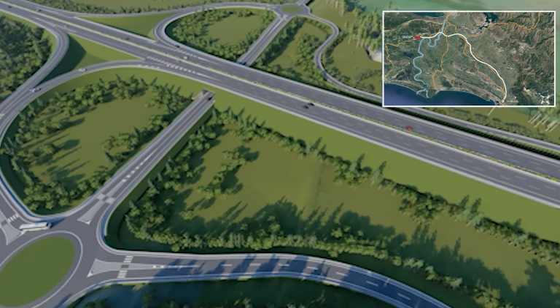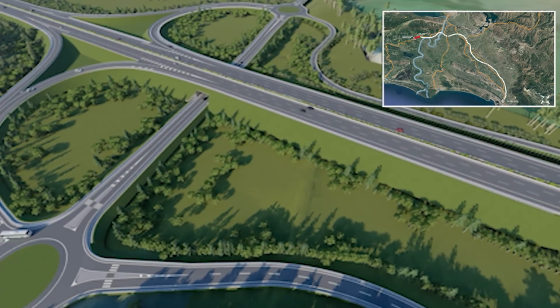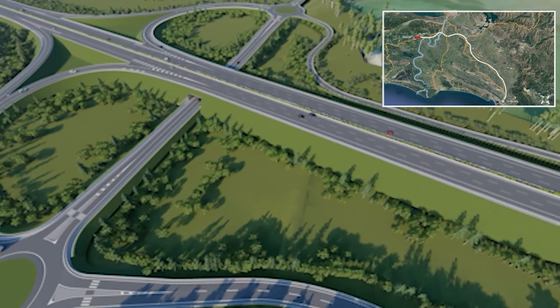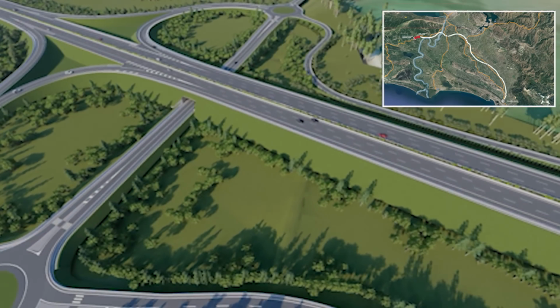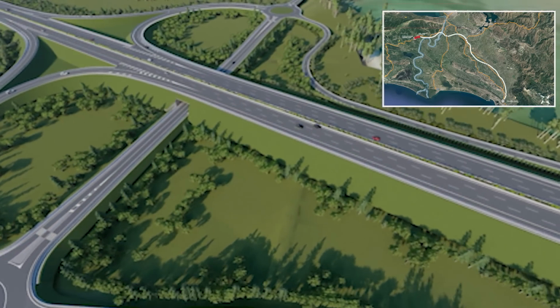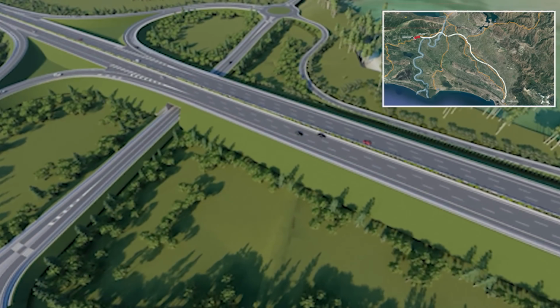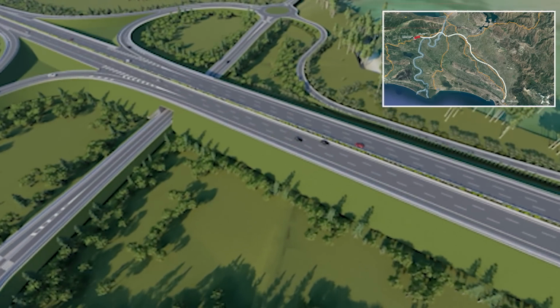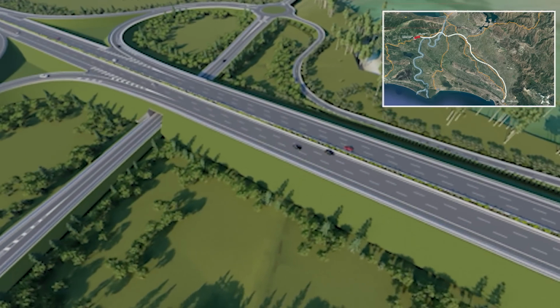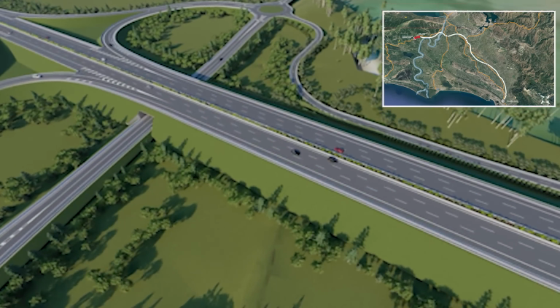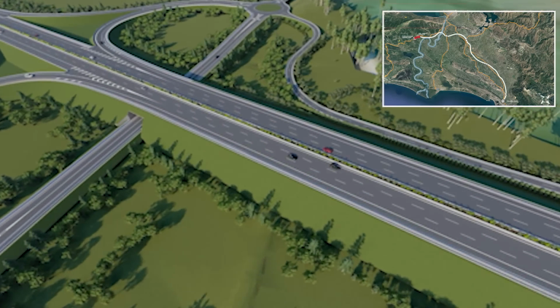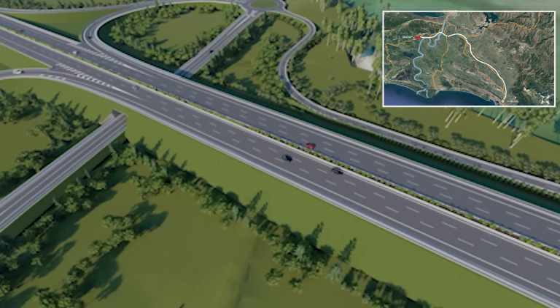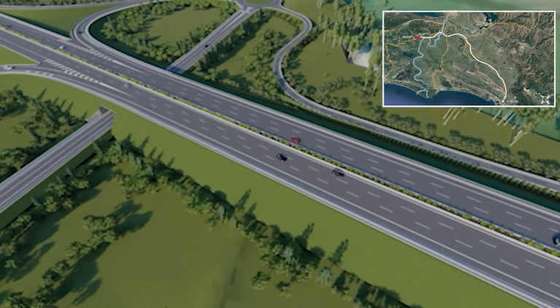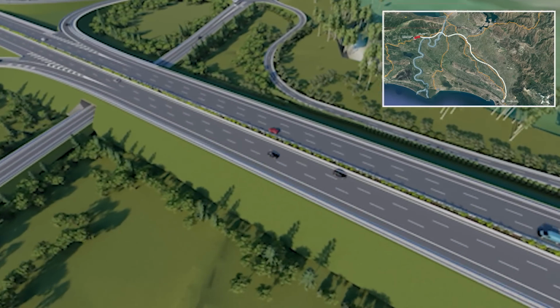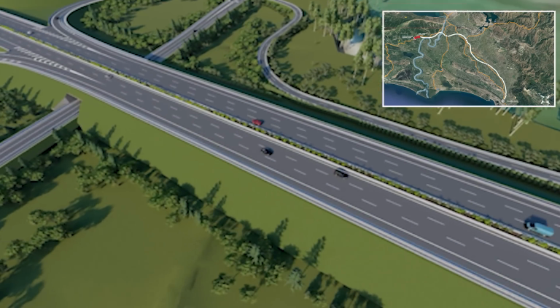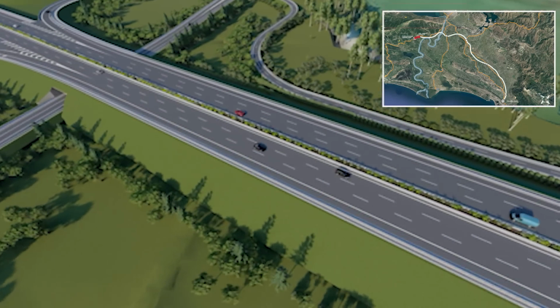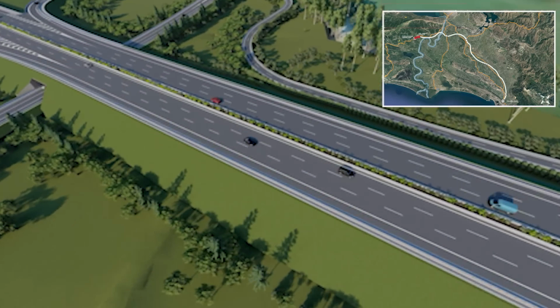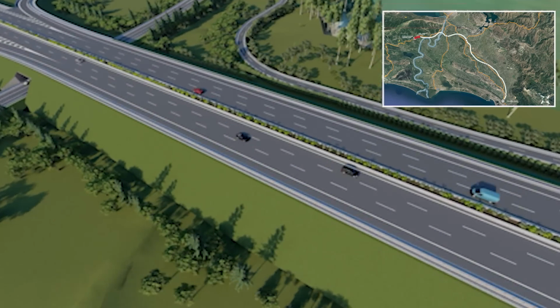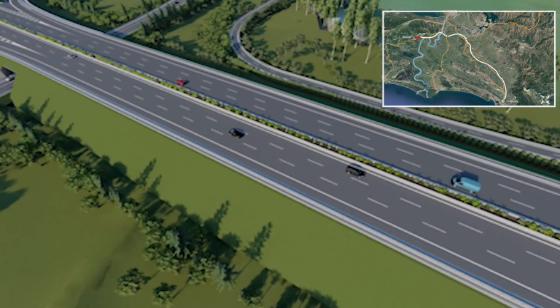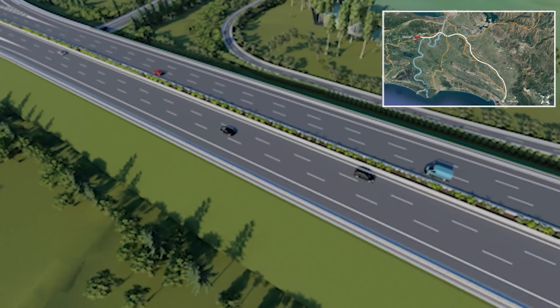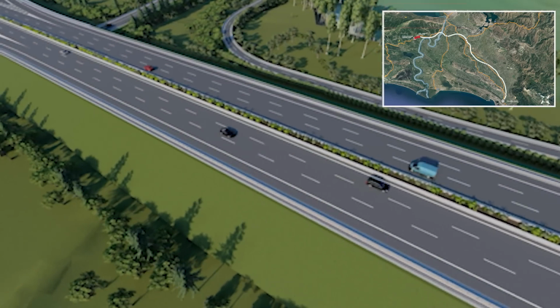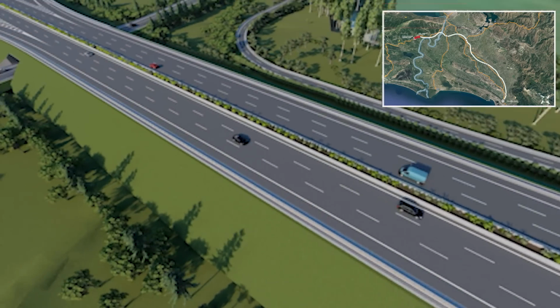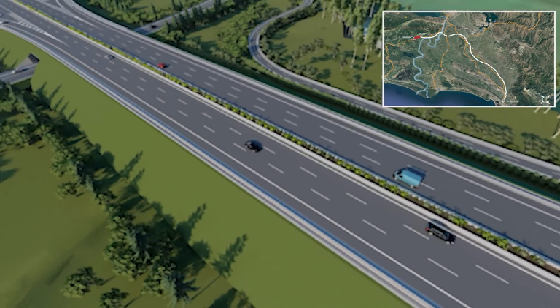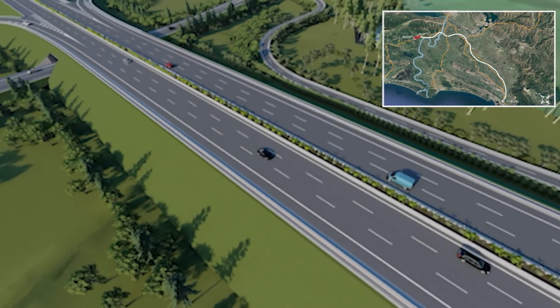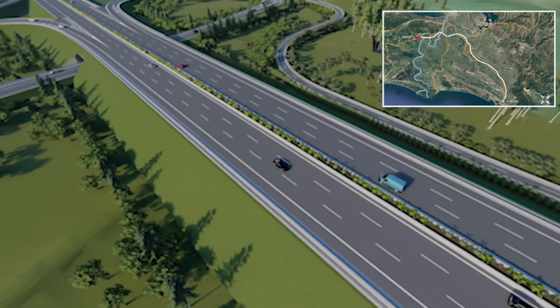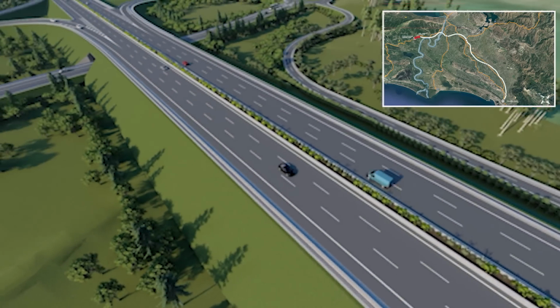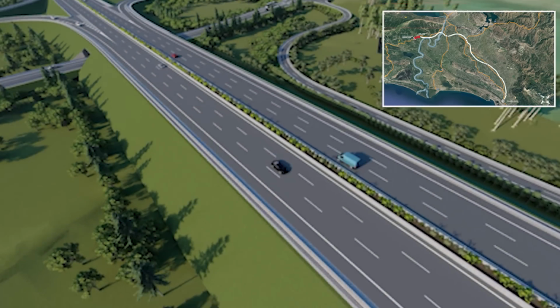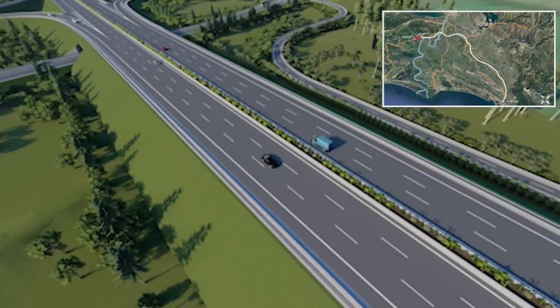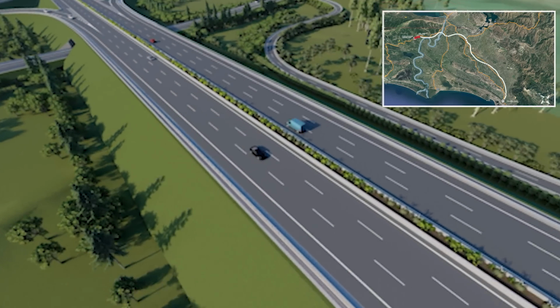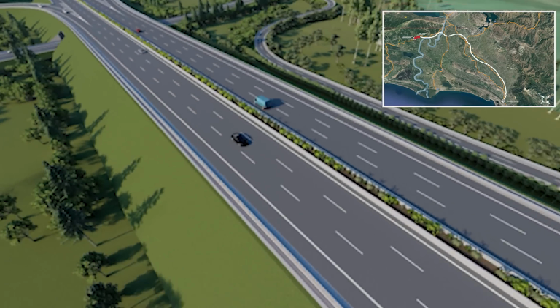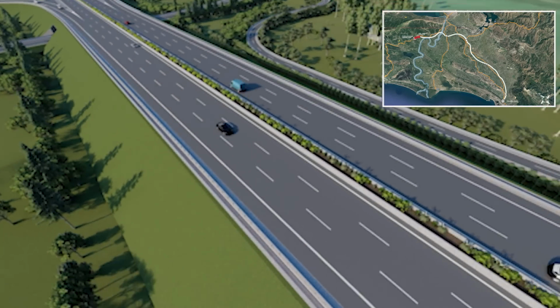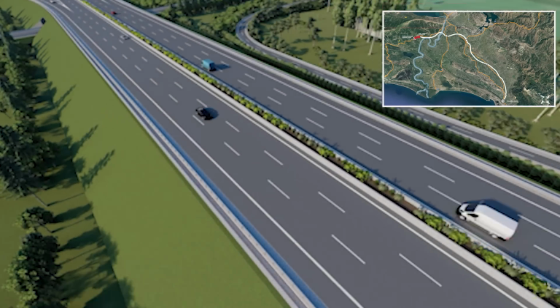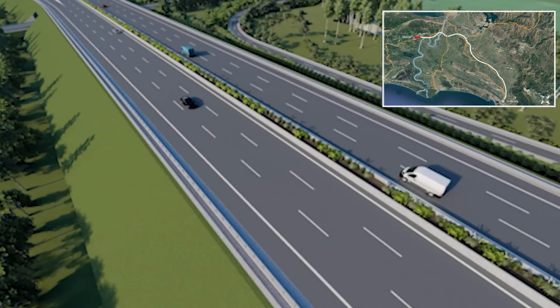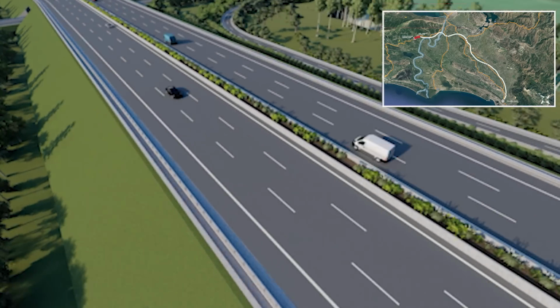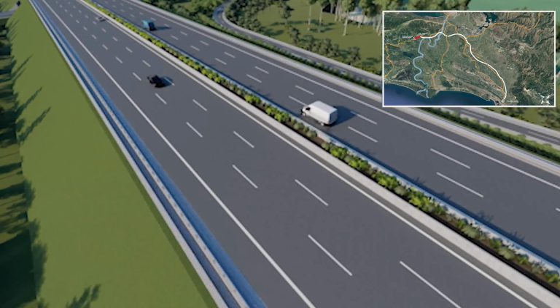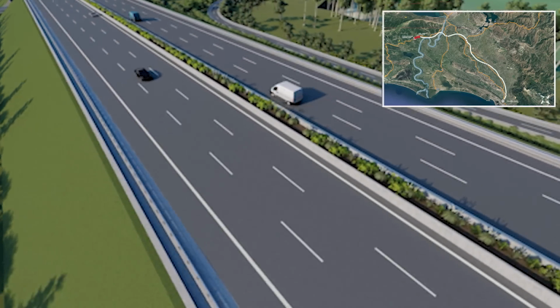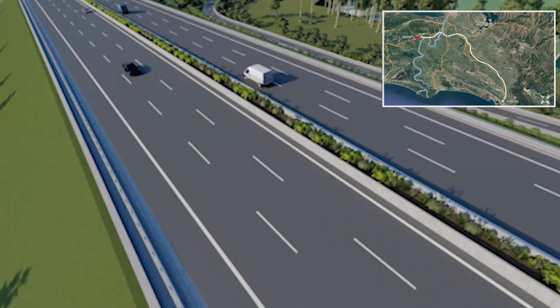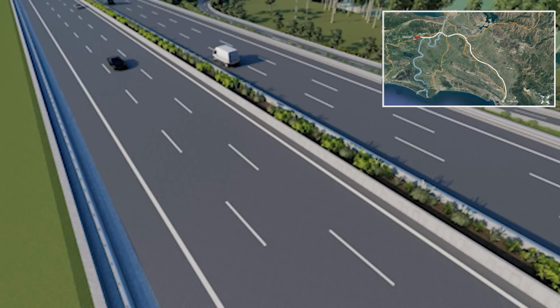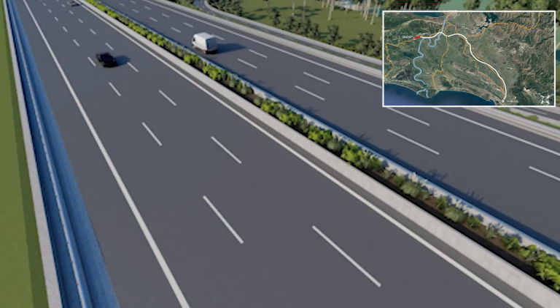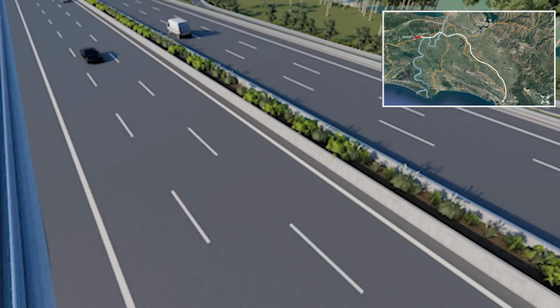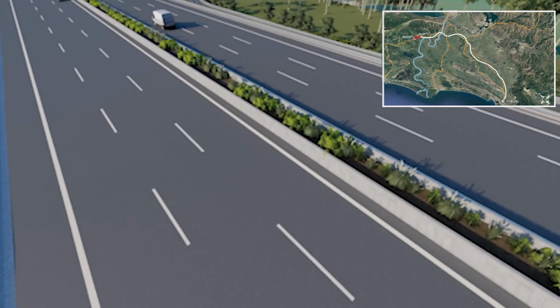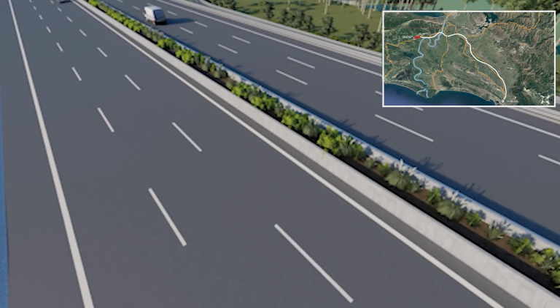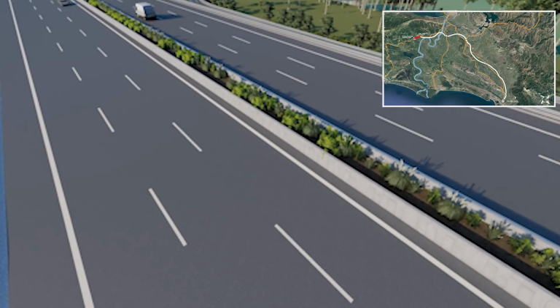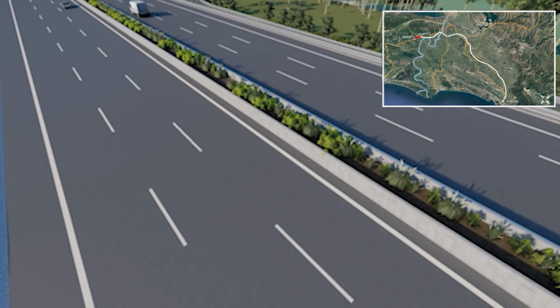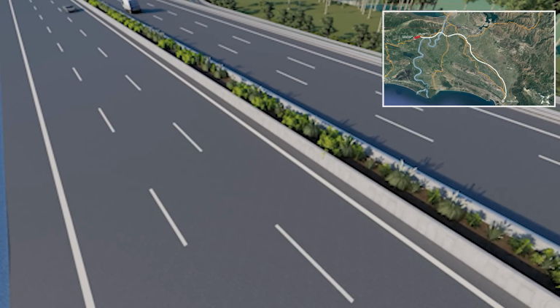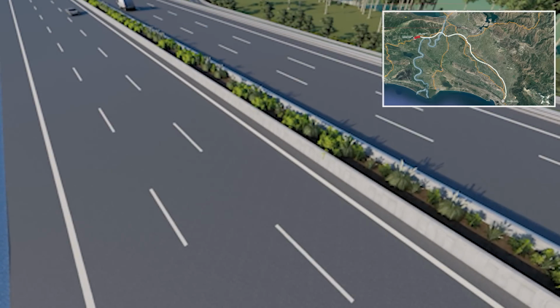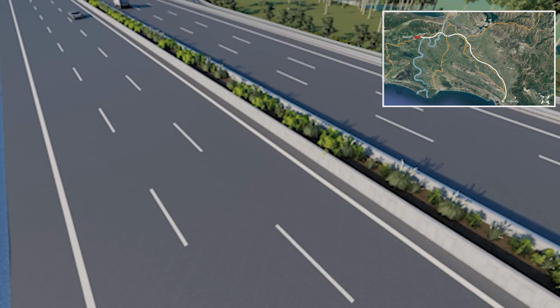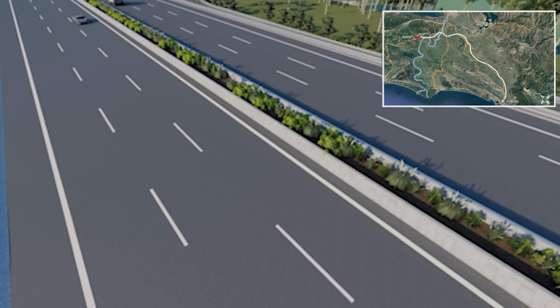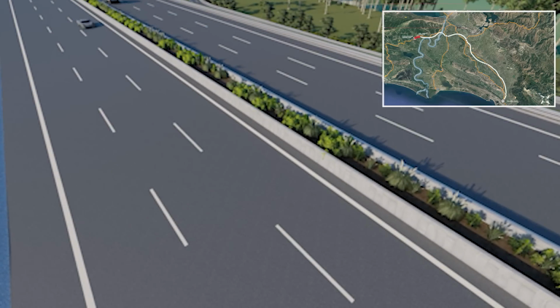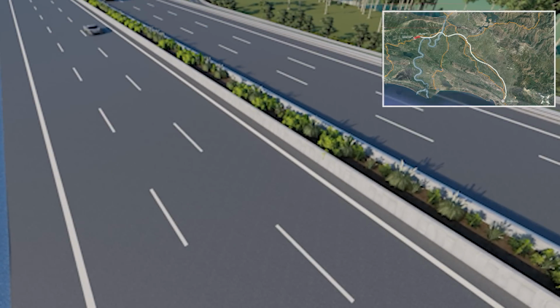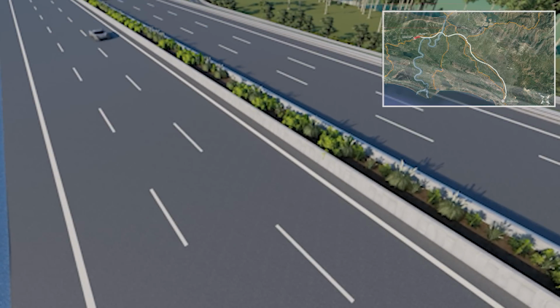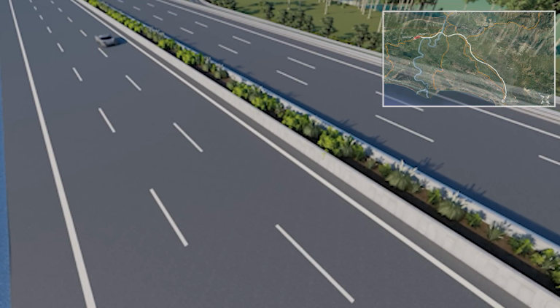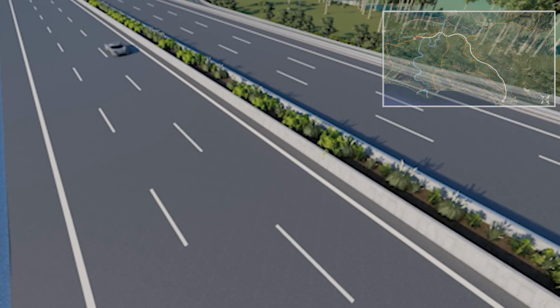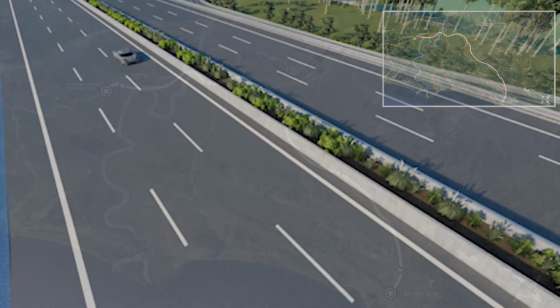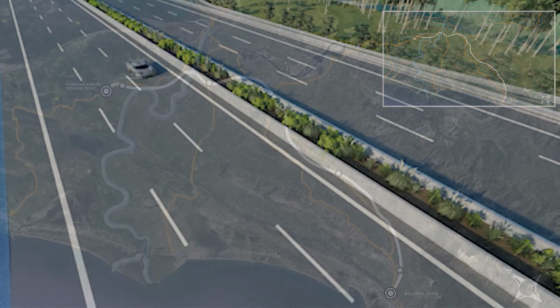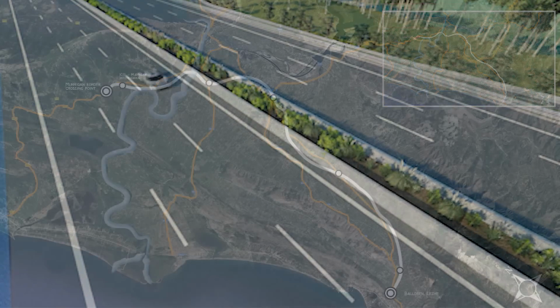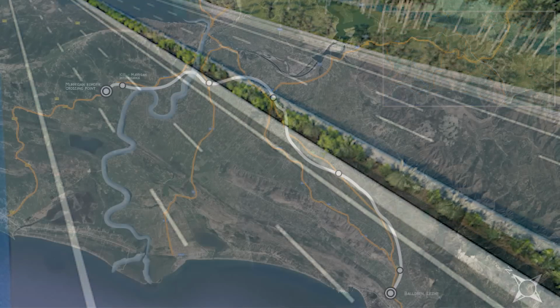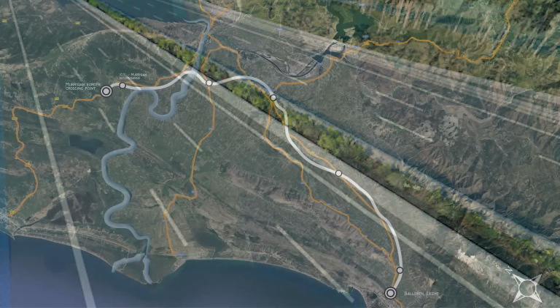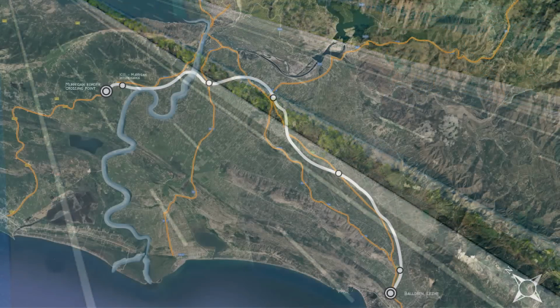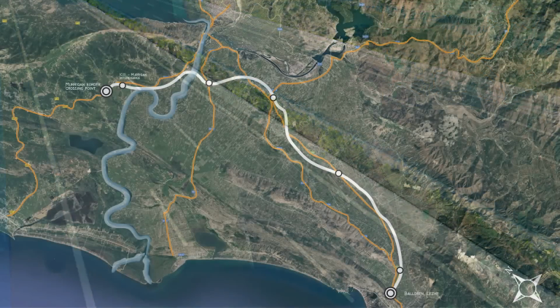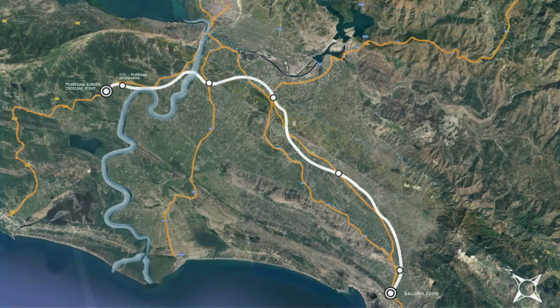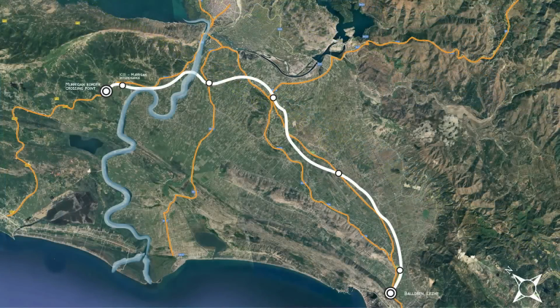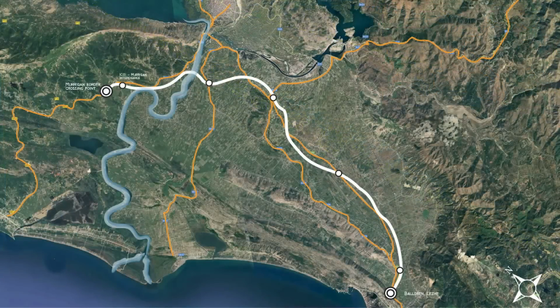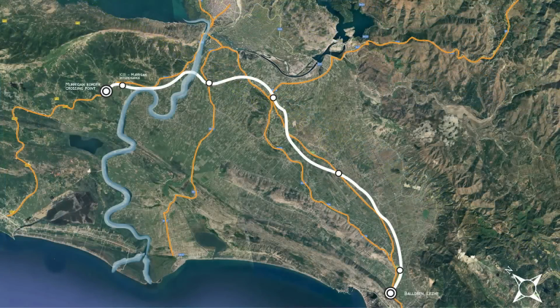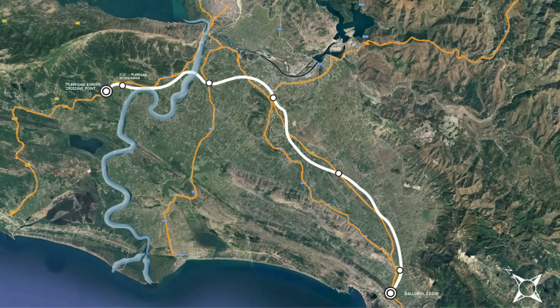Interchange 1, just a kilometer from the border, provides access to rural areas and small villages in the area.